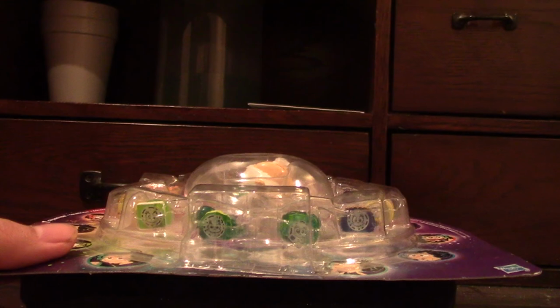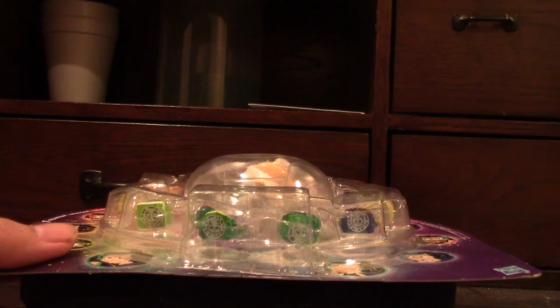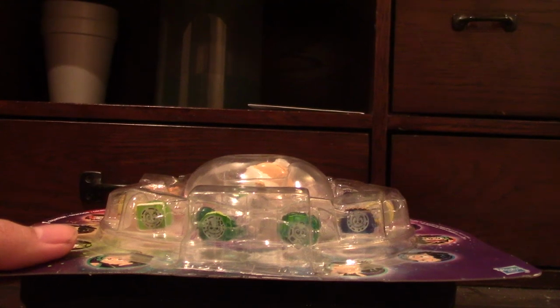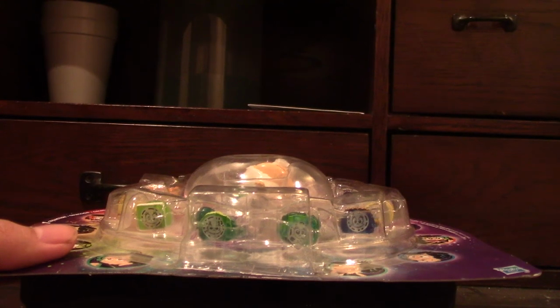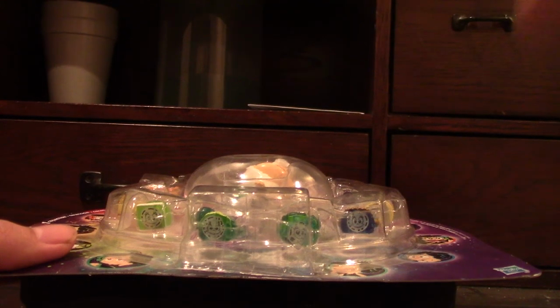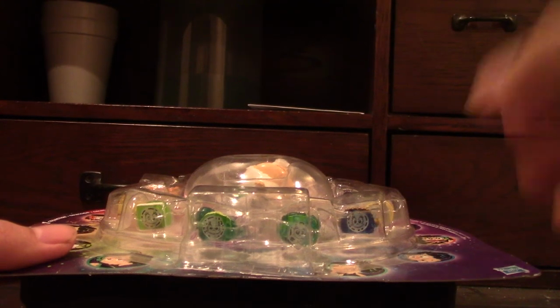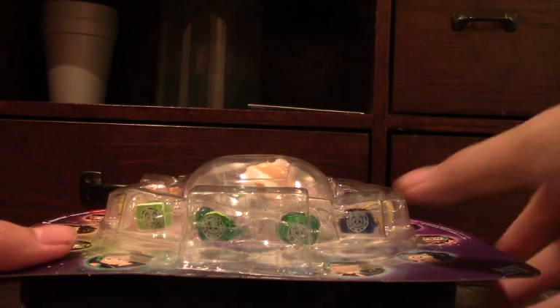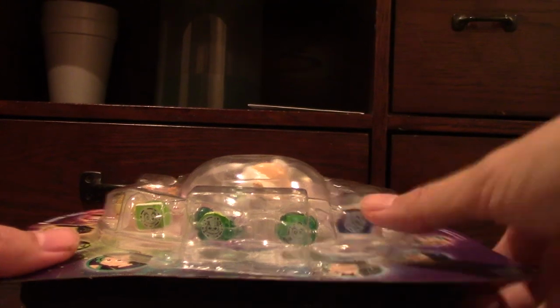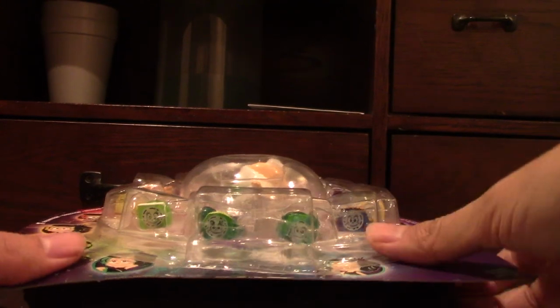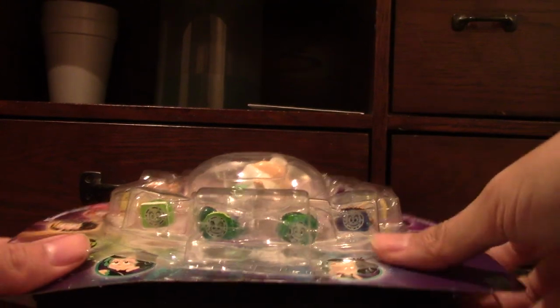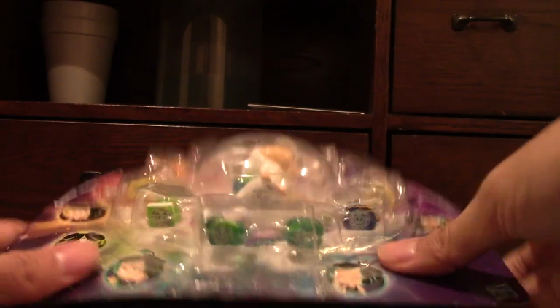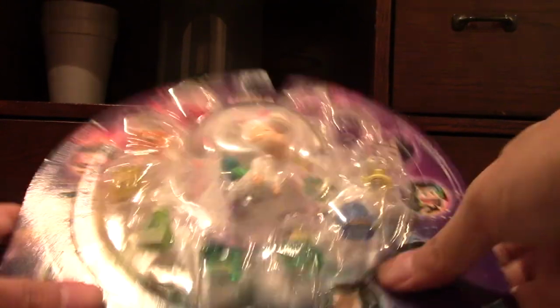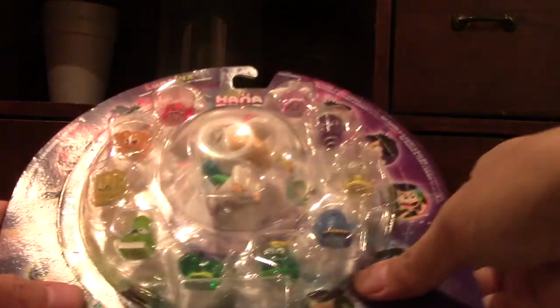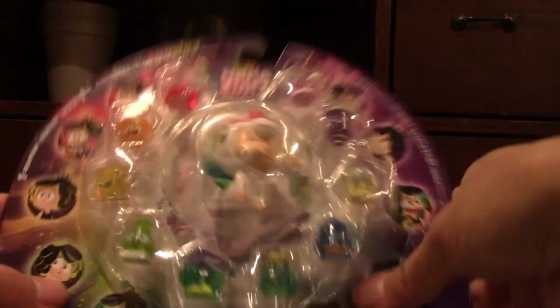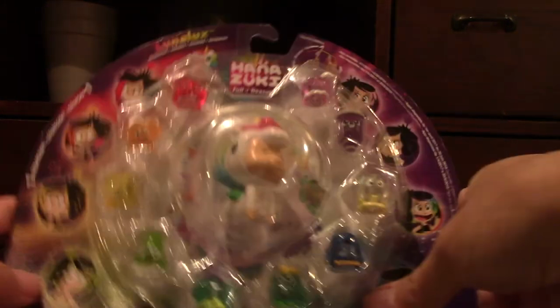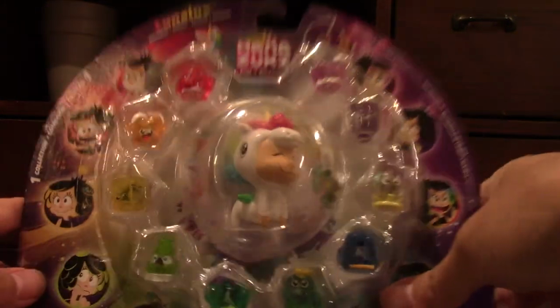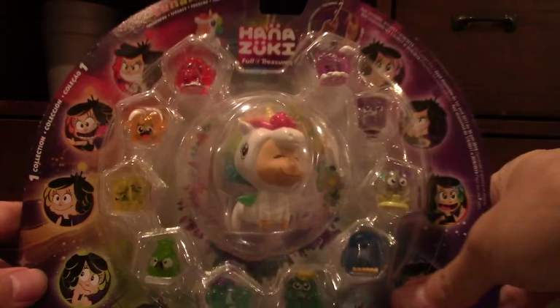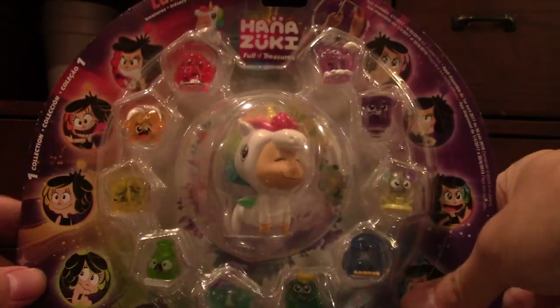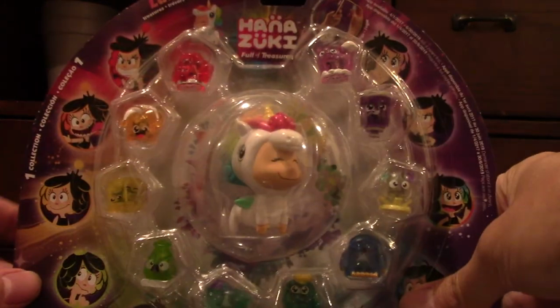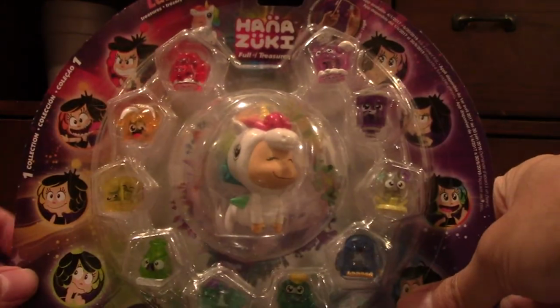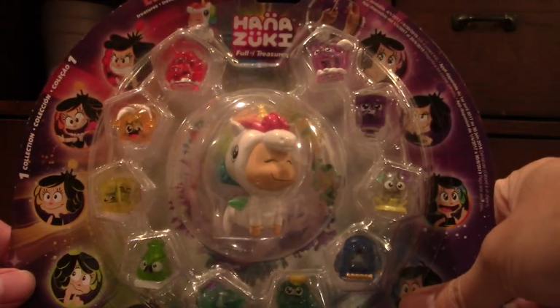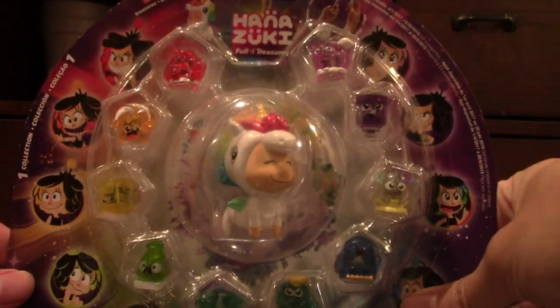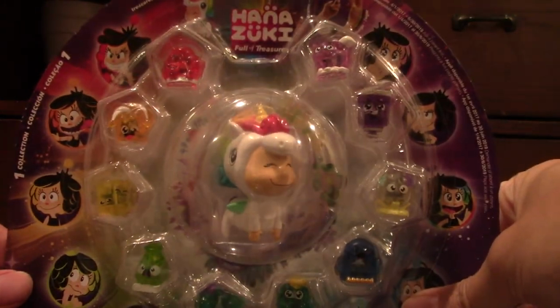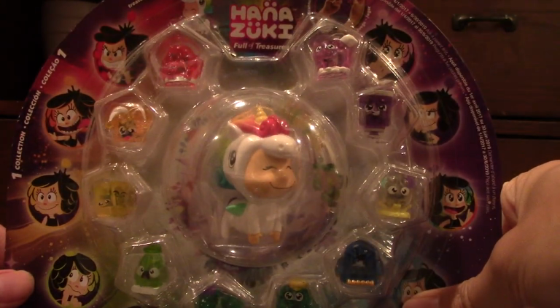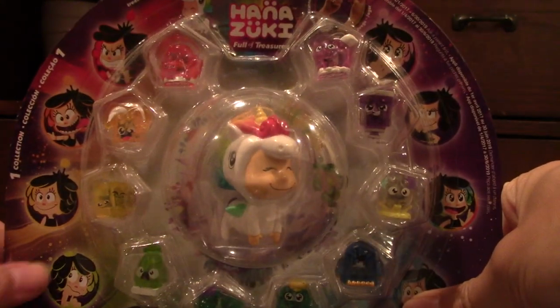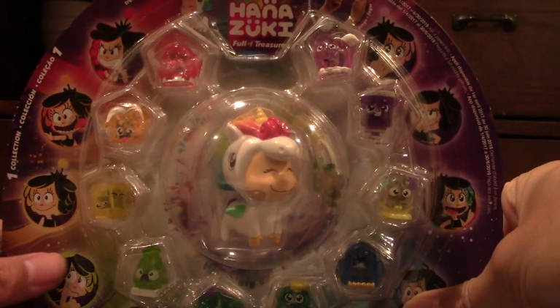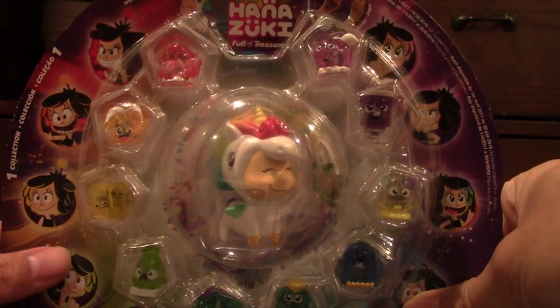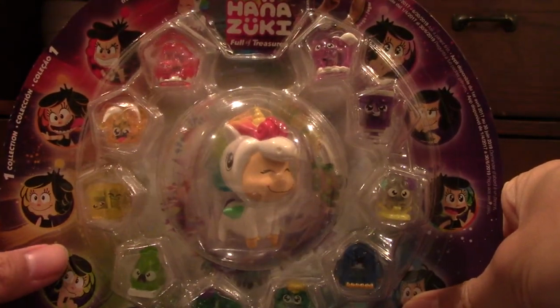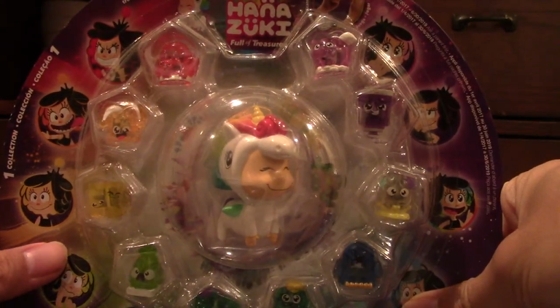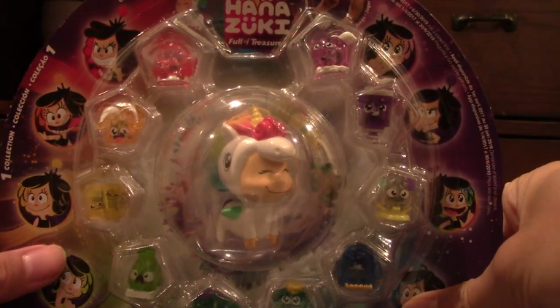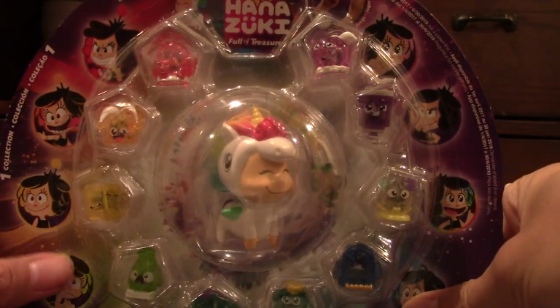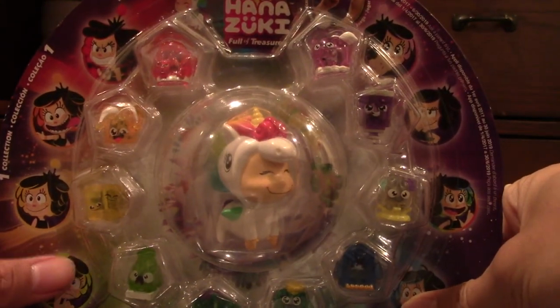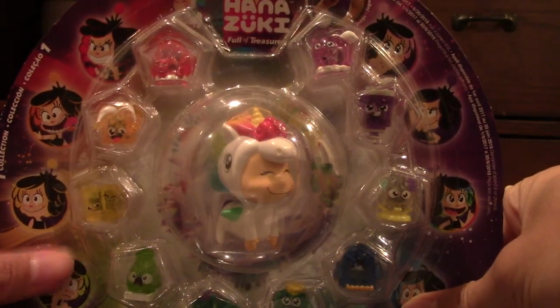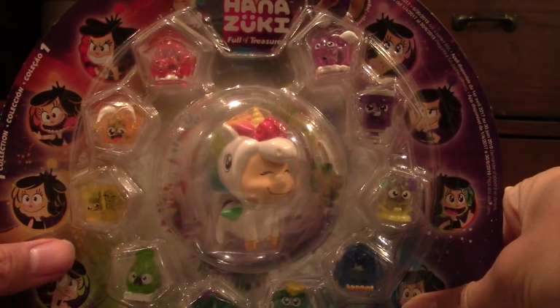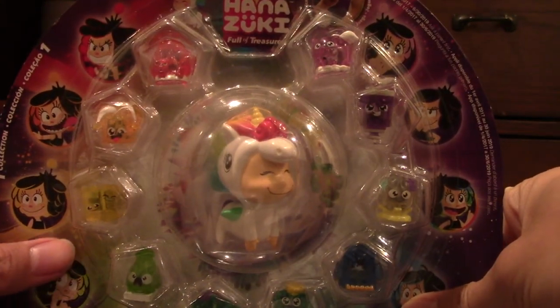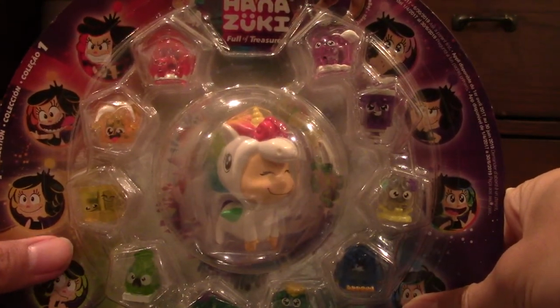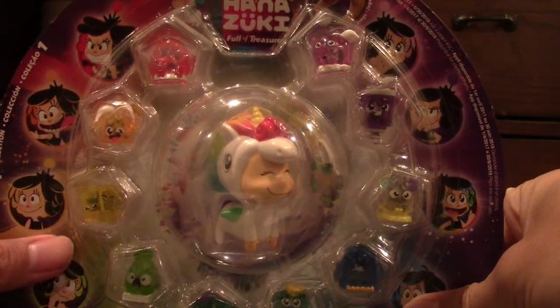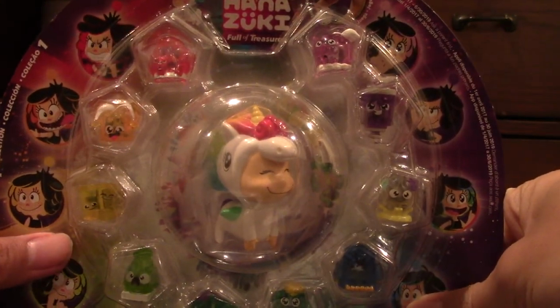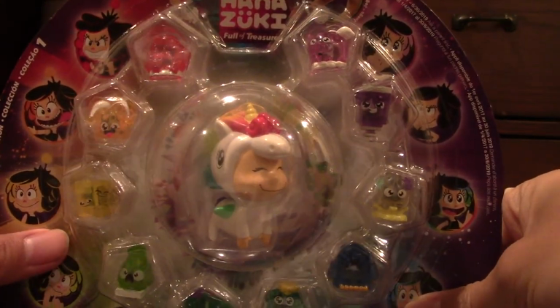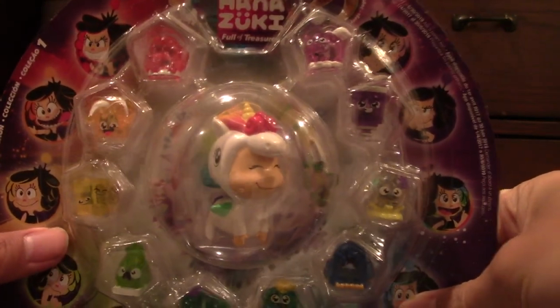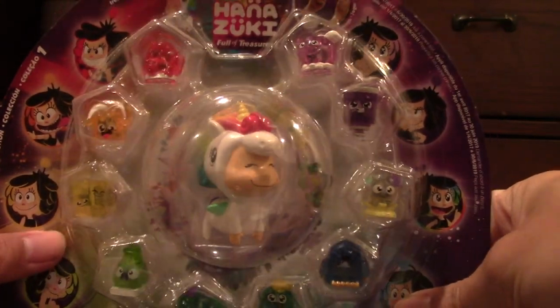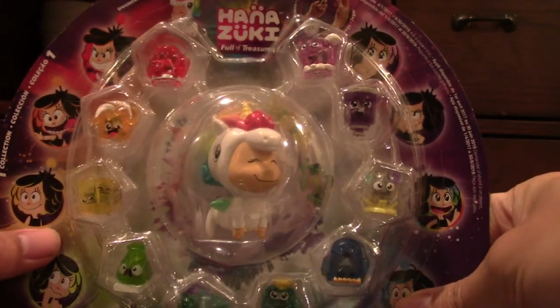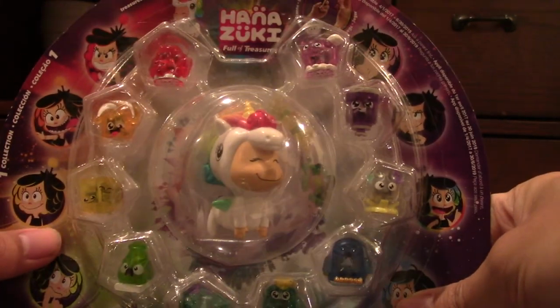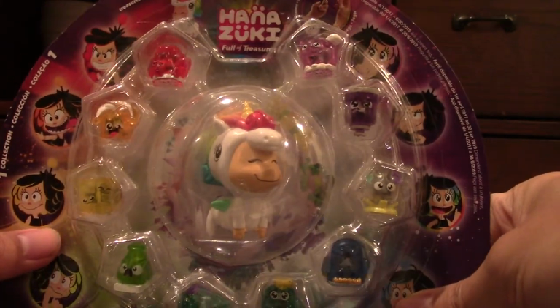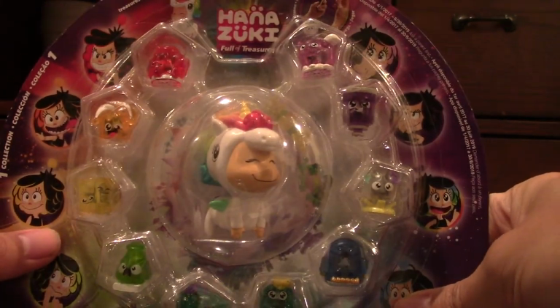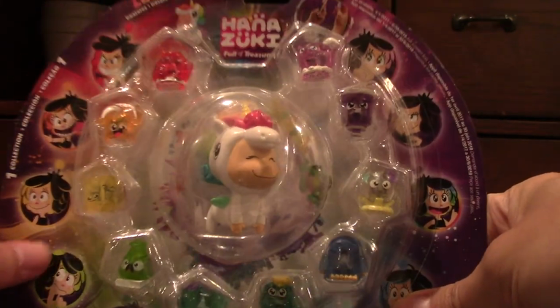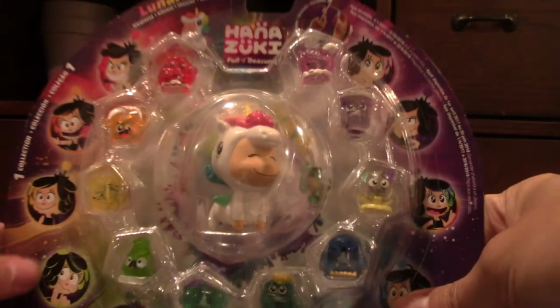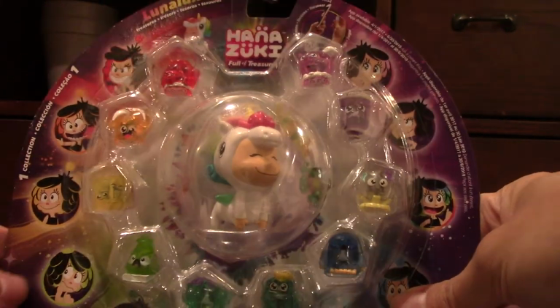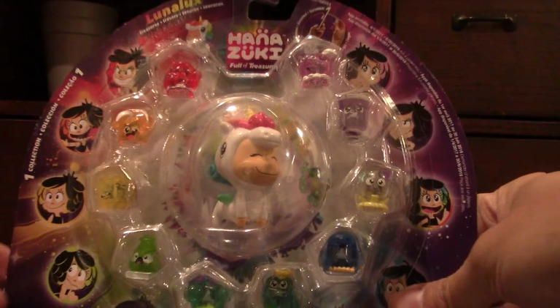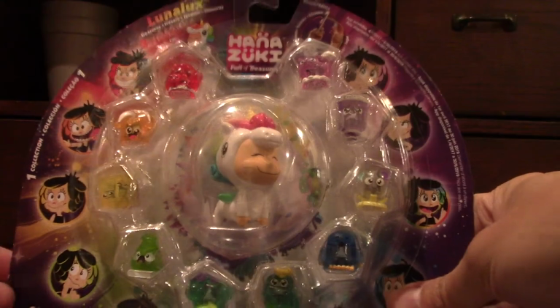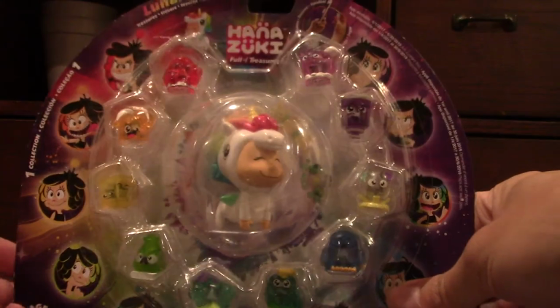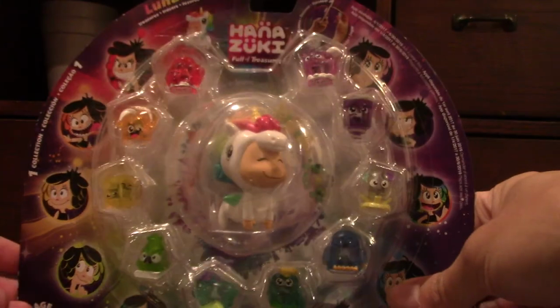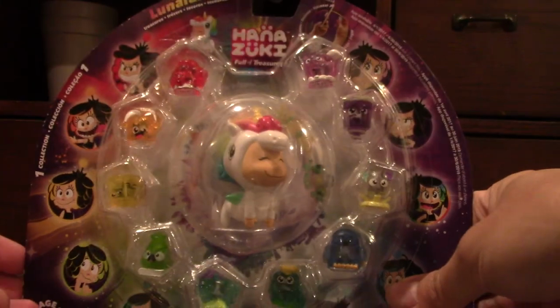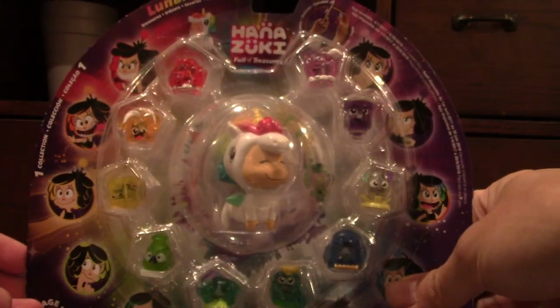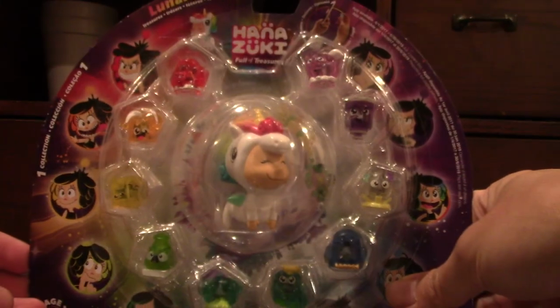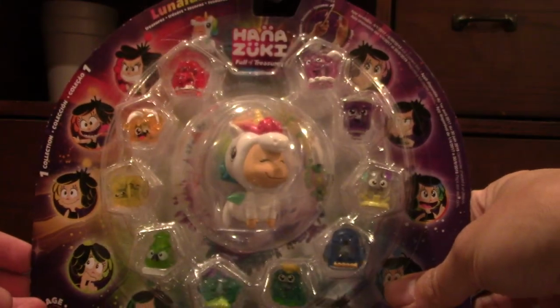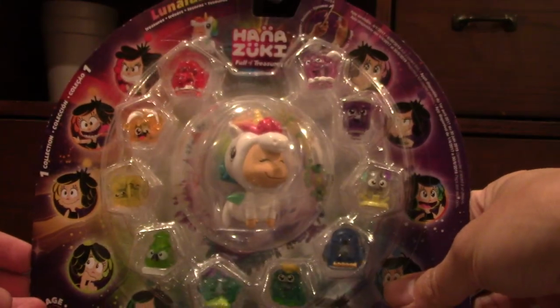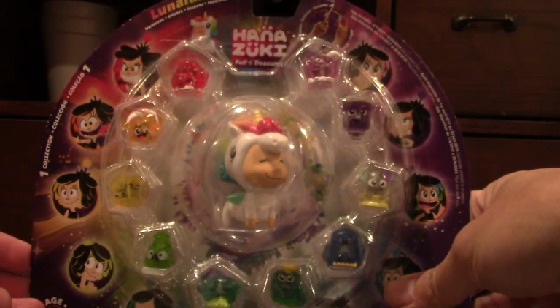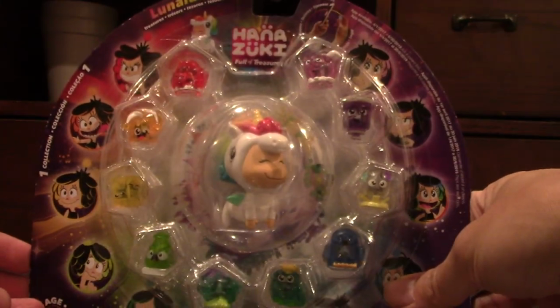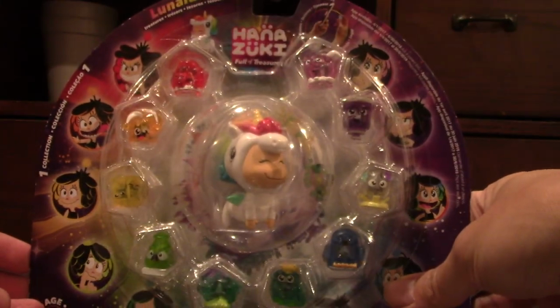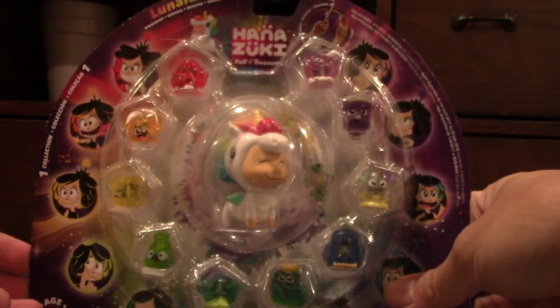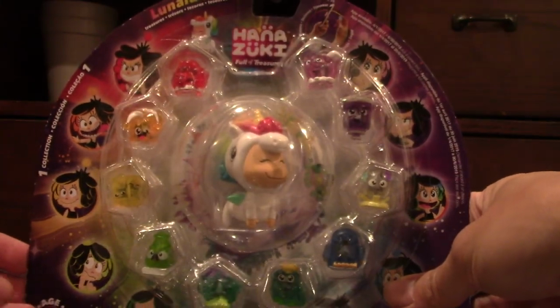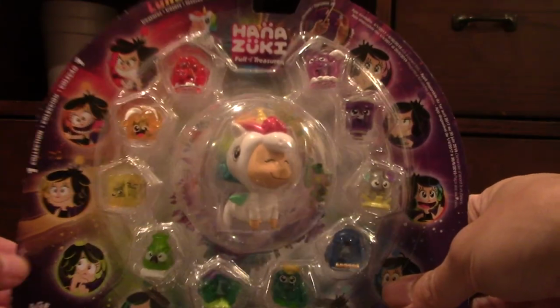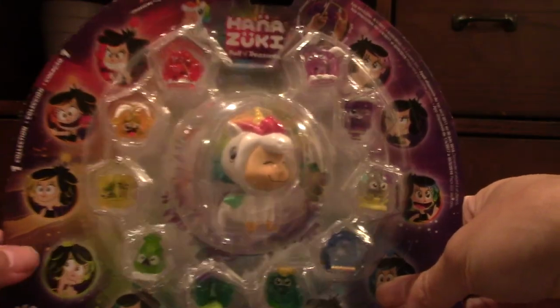Hey guys, welcome back. This time it's Hanazuki. Let's take an unboxing and we'll see what we get inside.